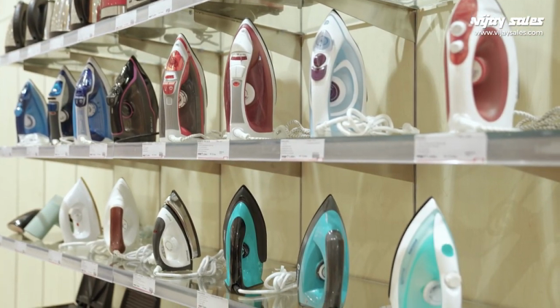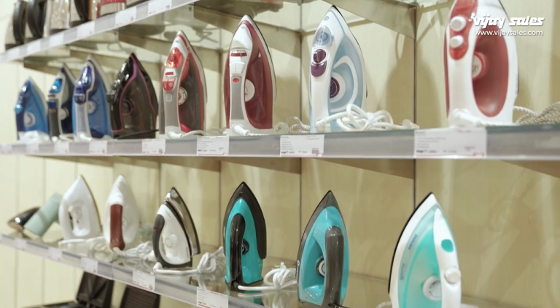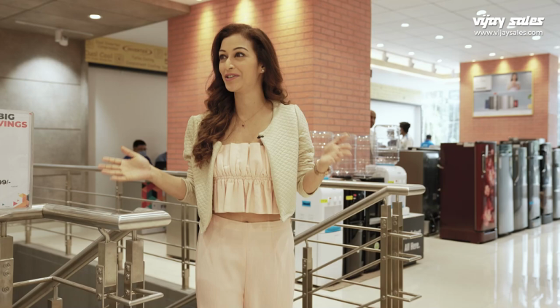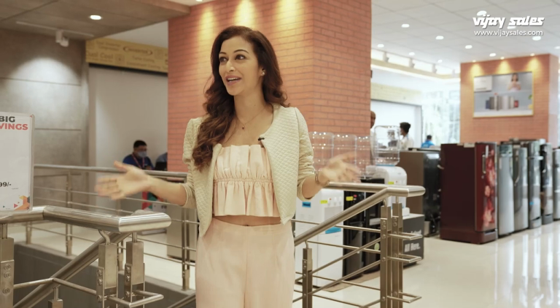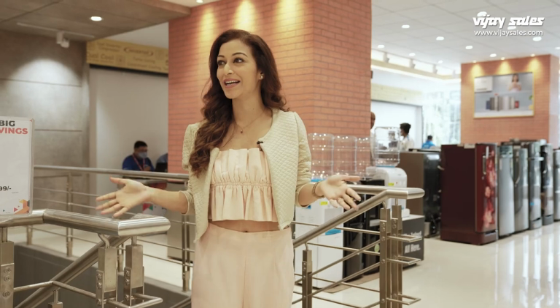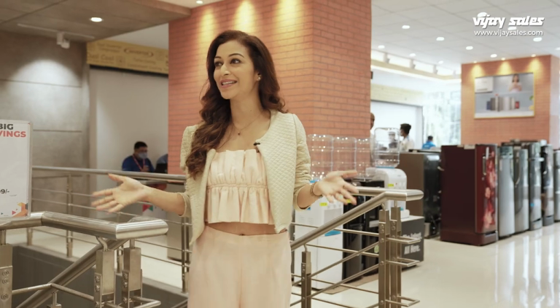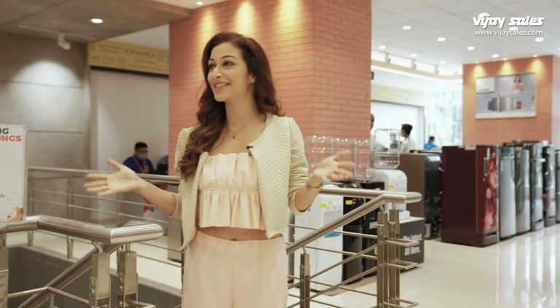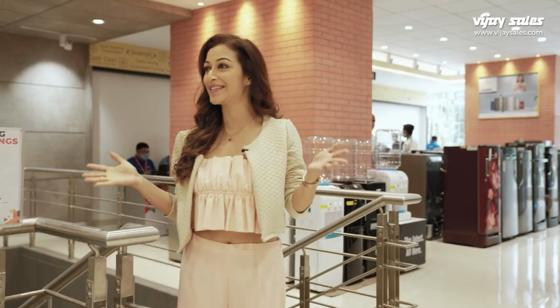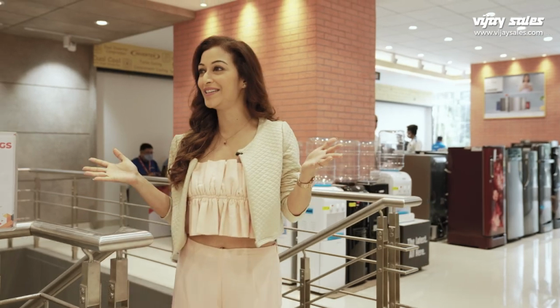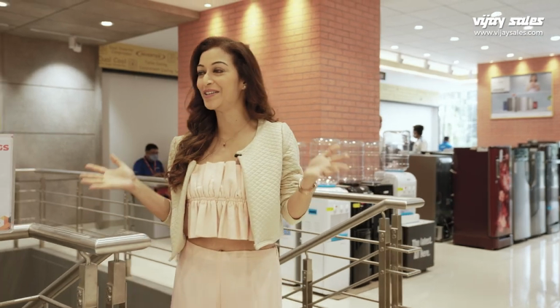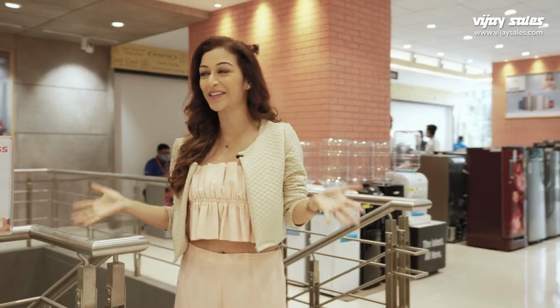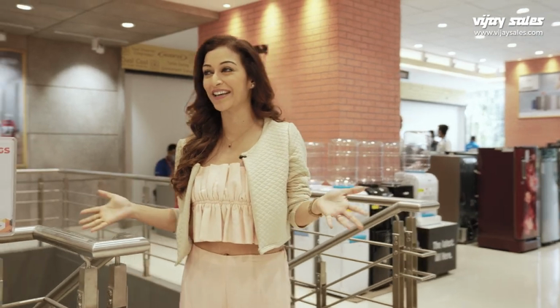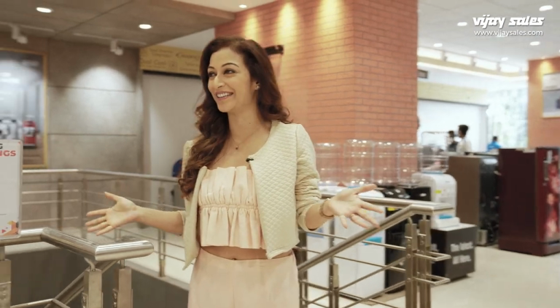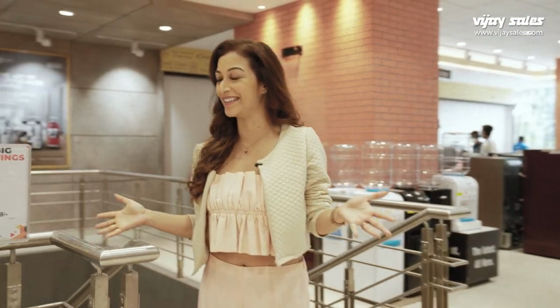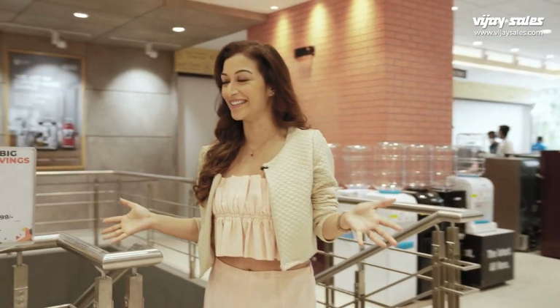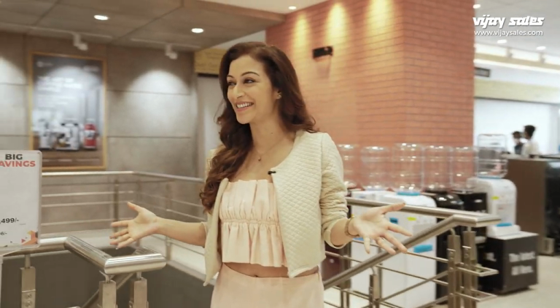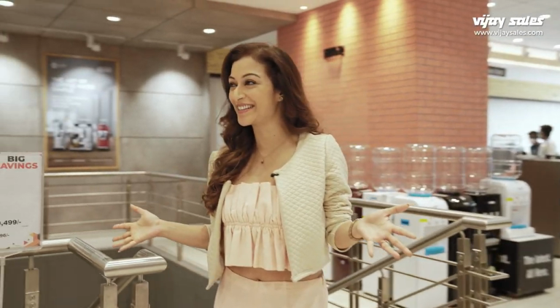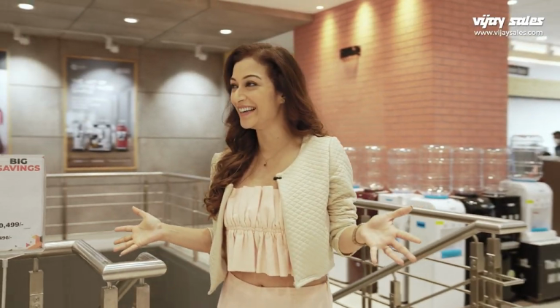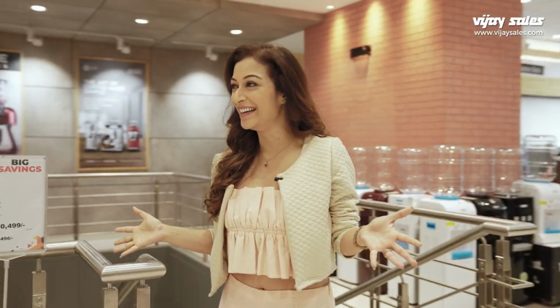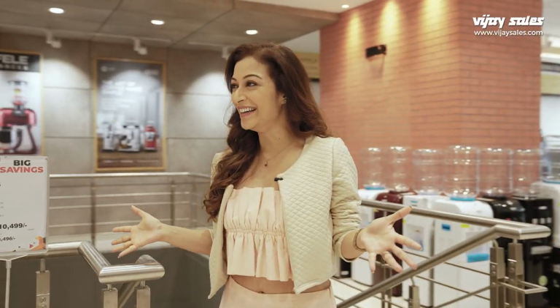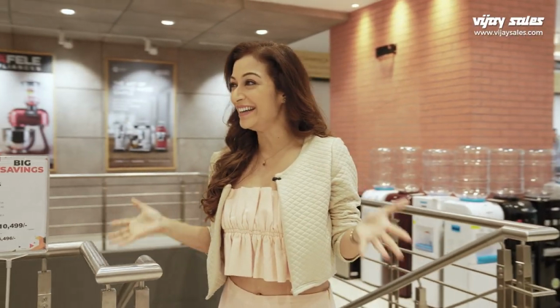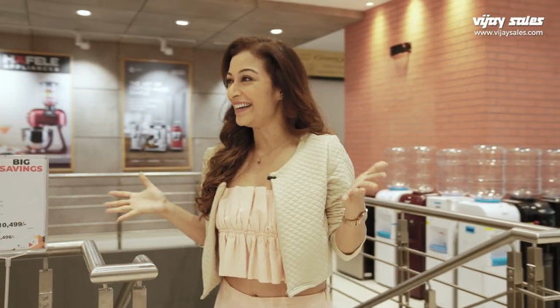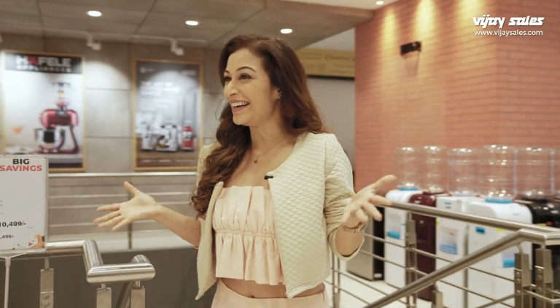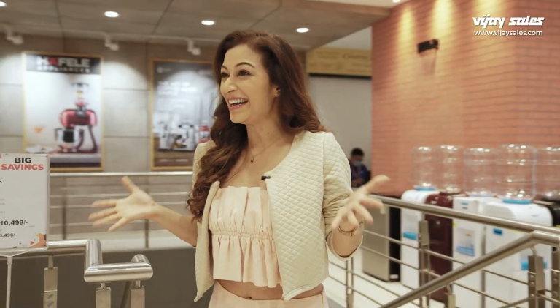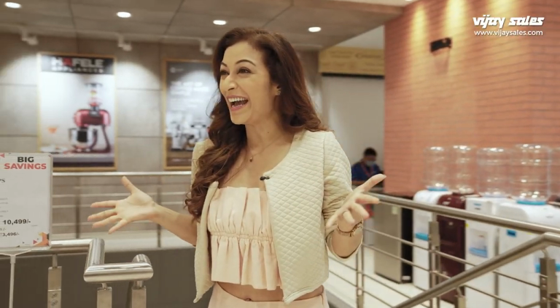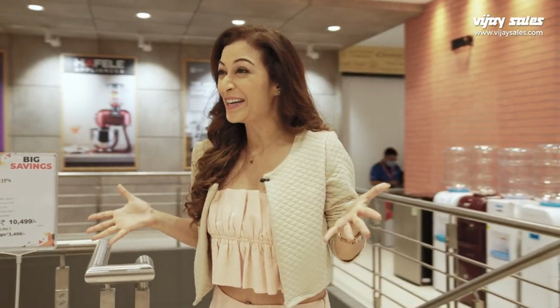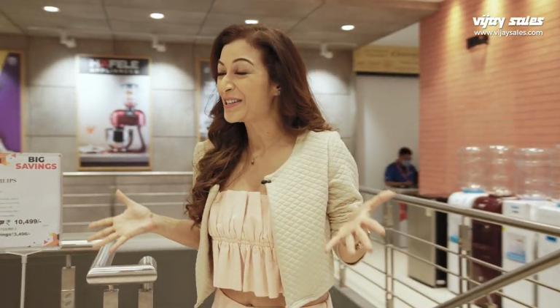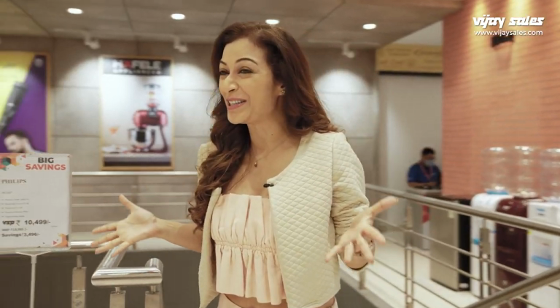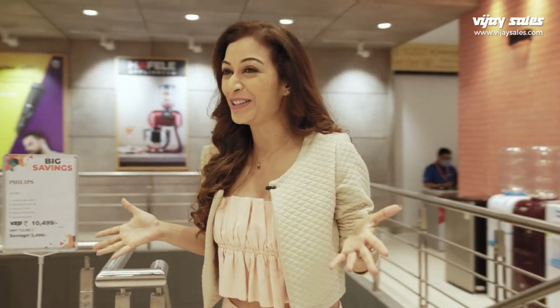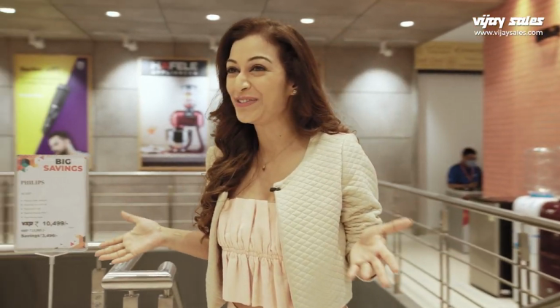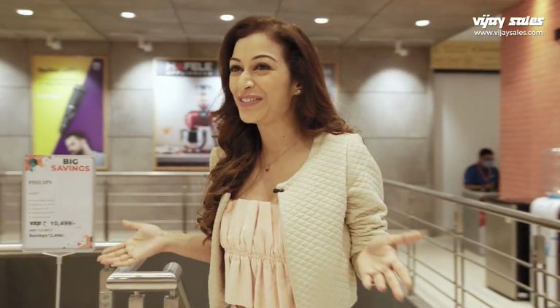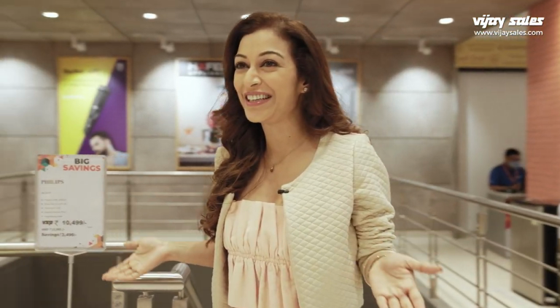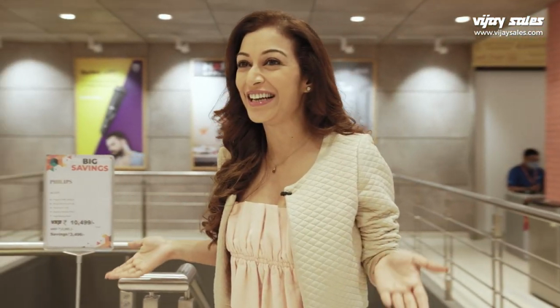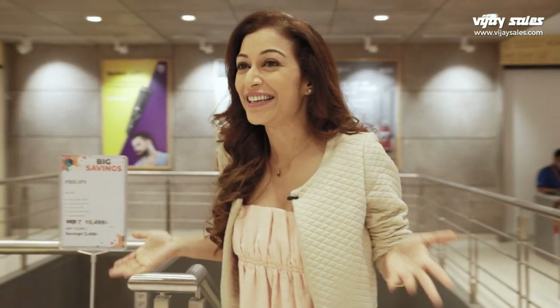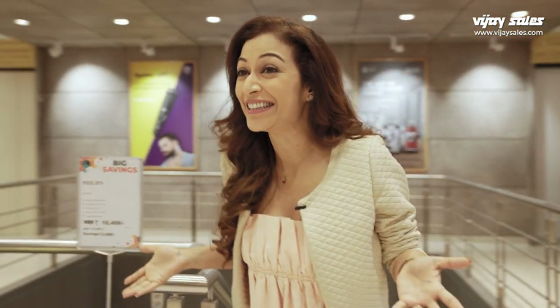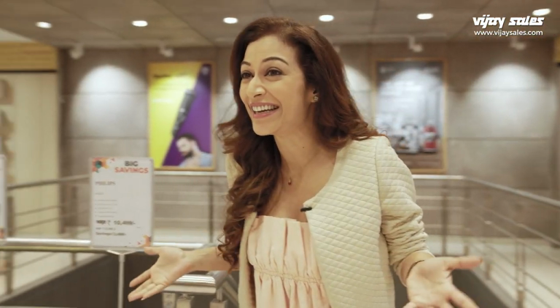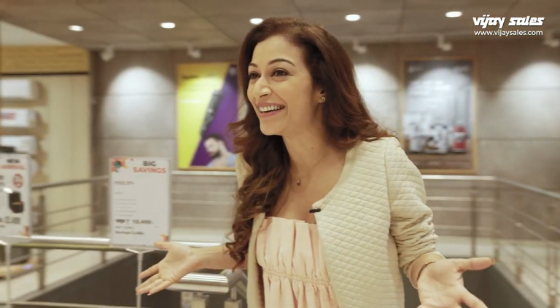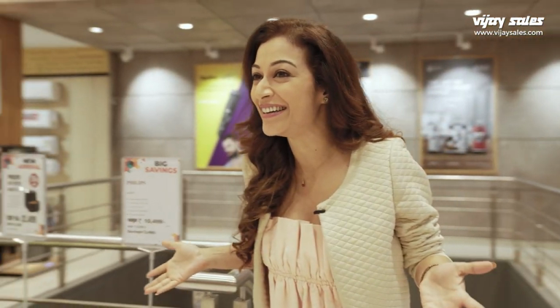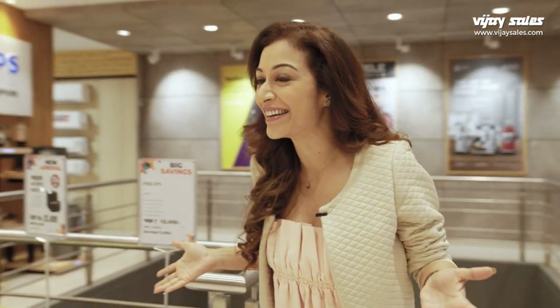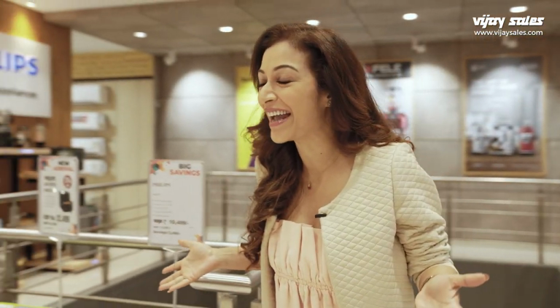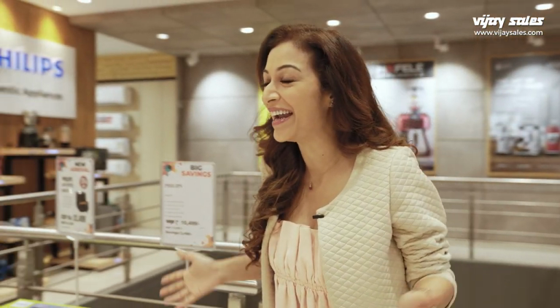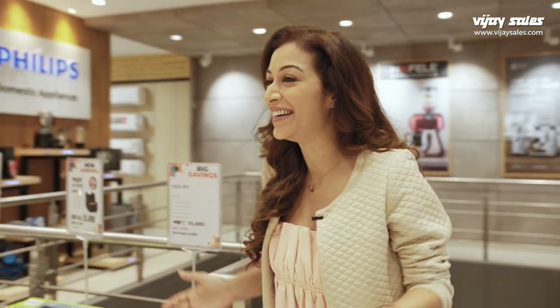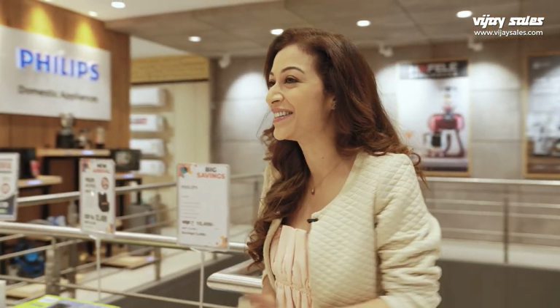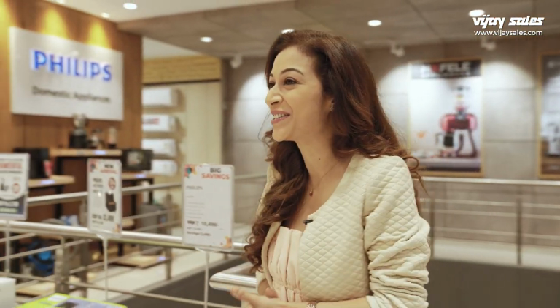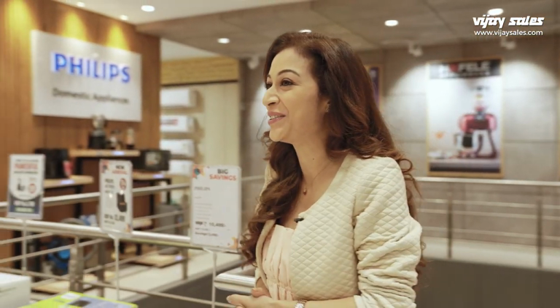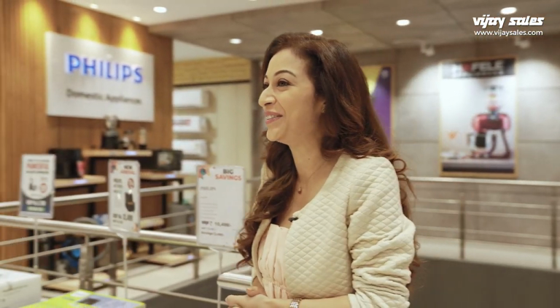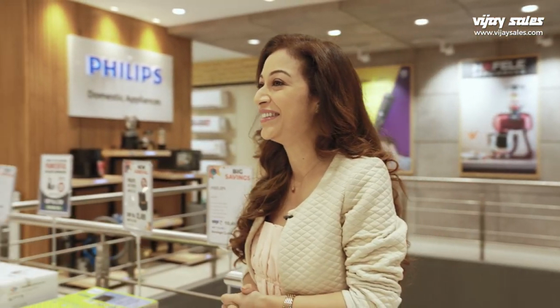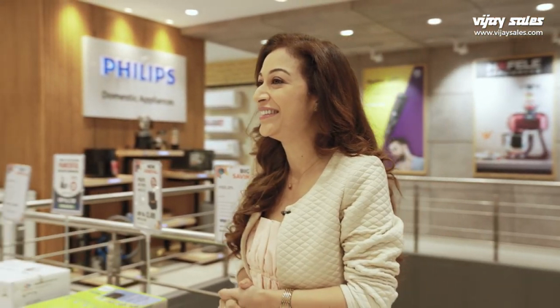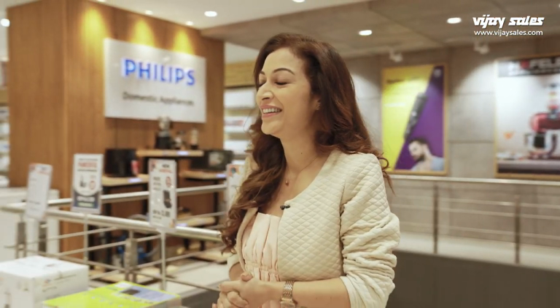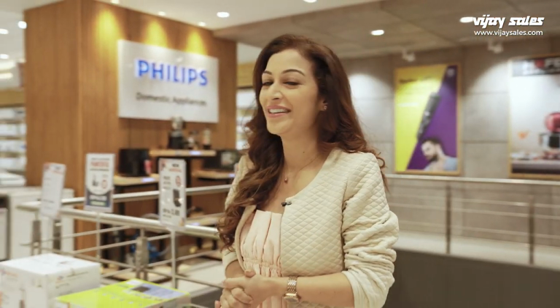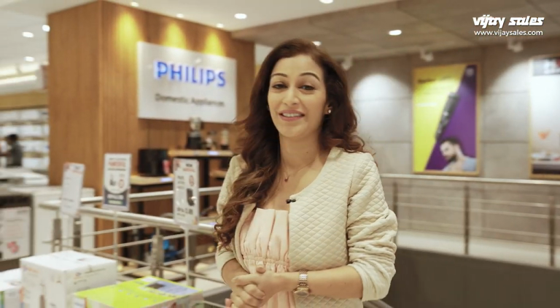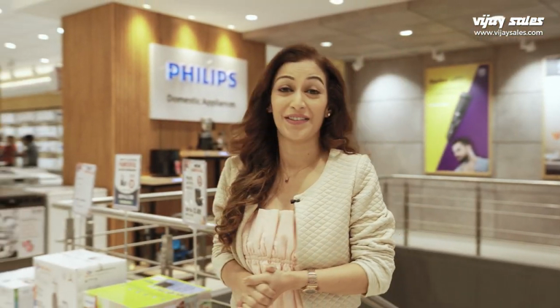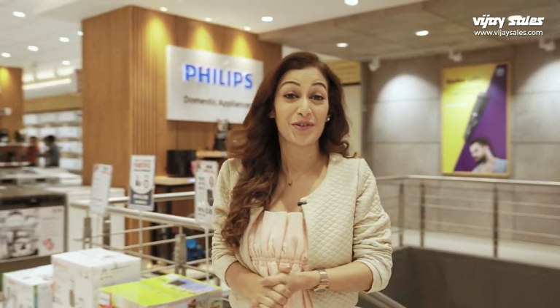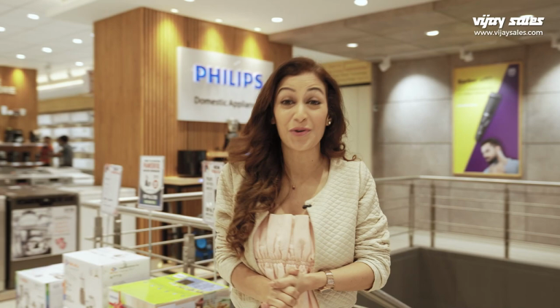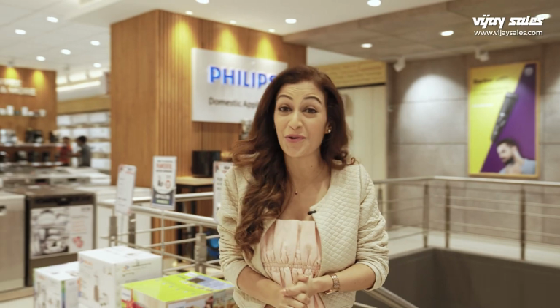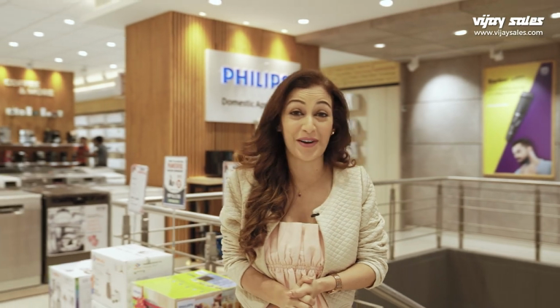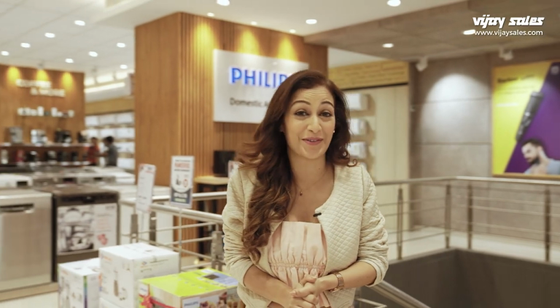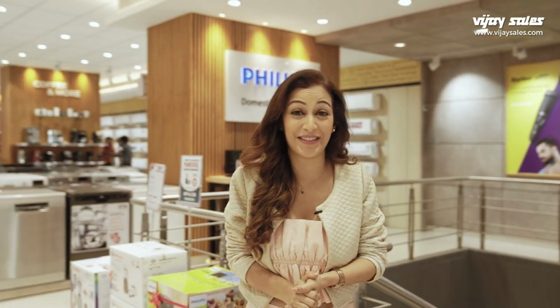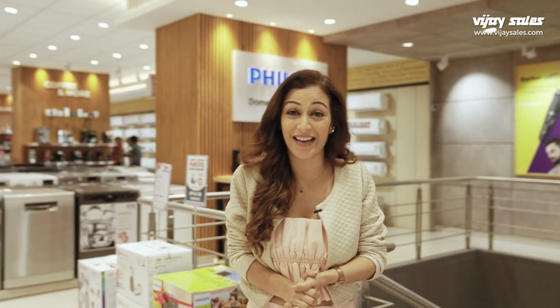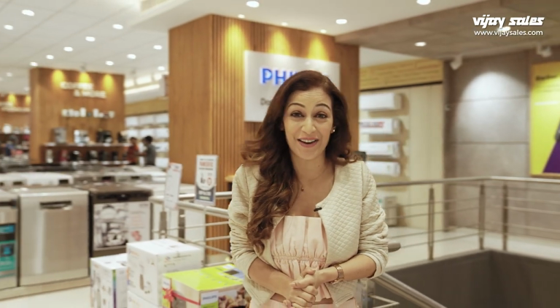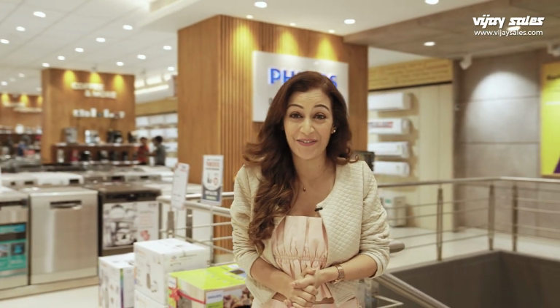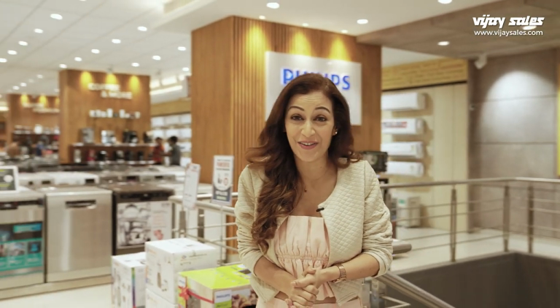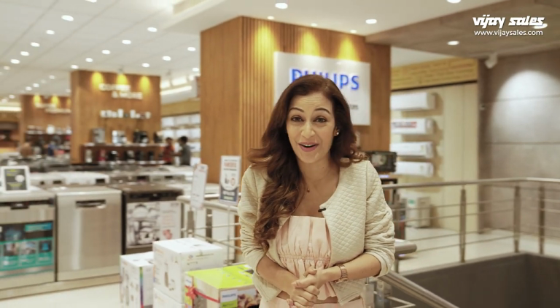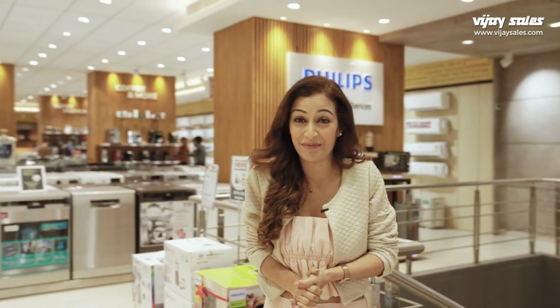Just look at this. I actually feel like a kid in a candy store. Don't know where to start from.